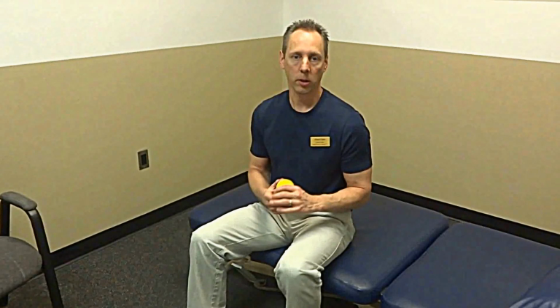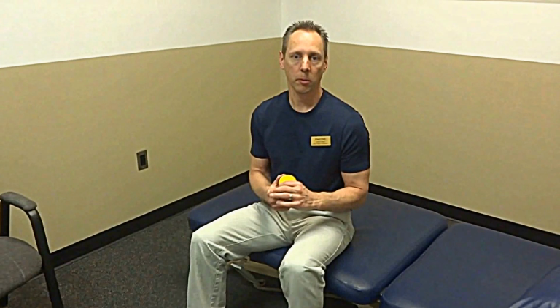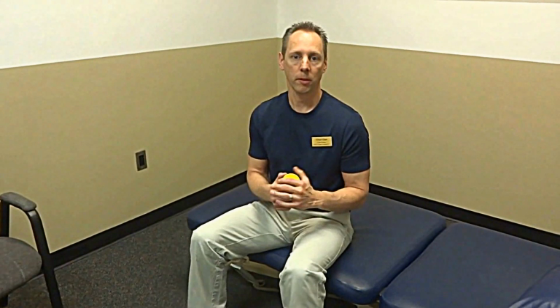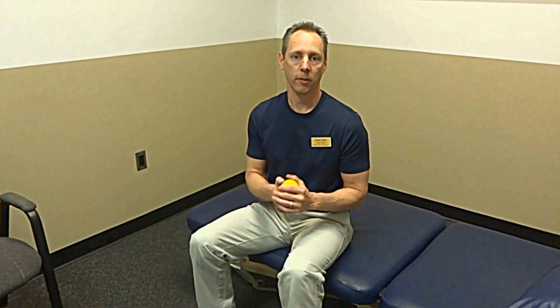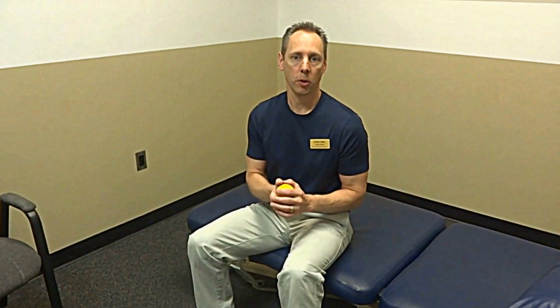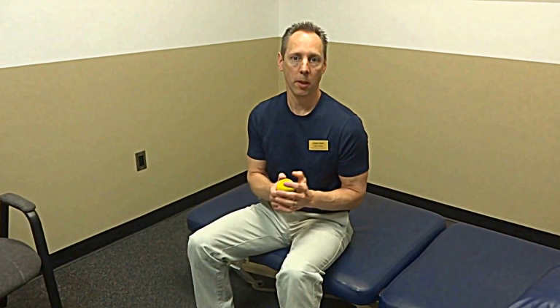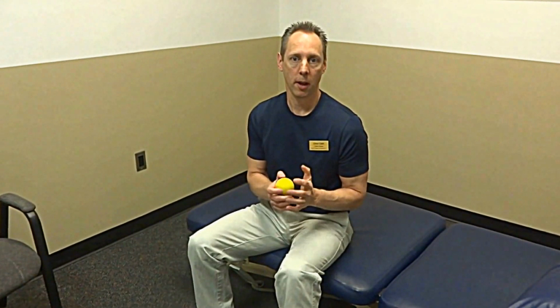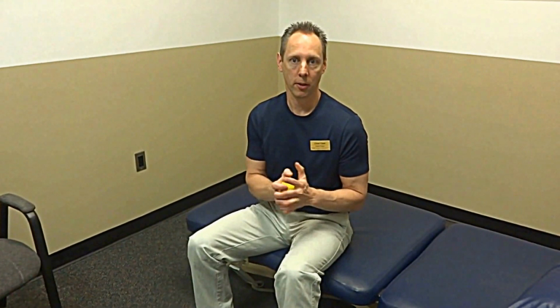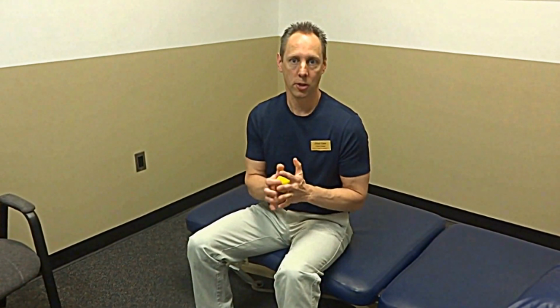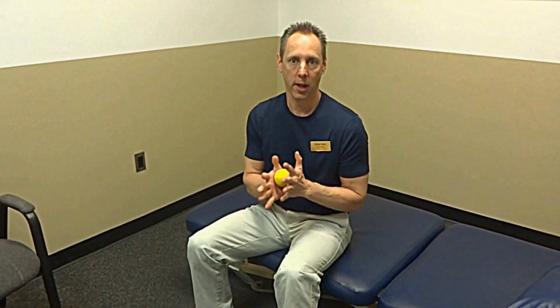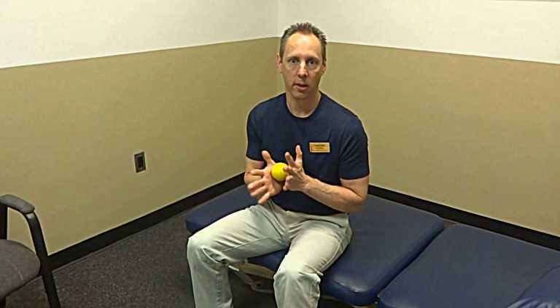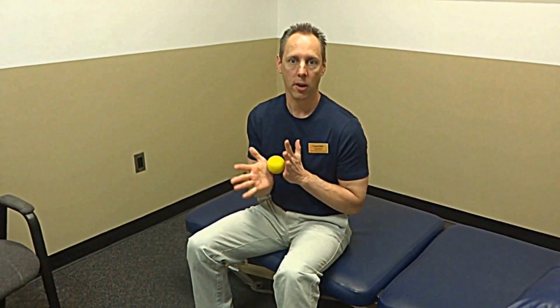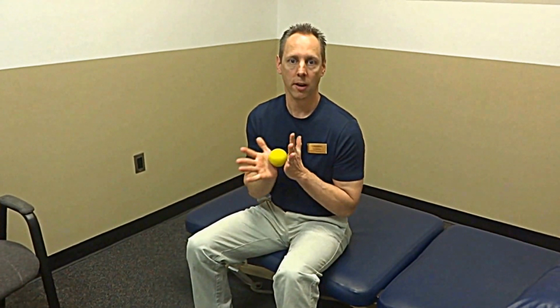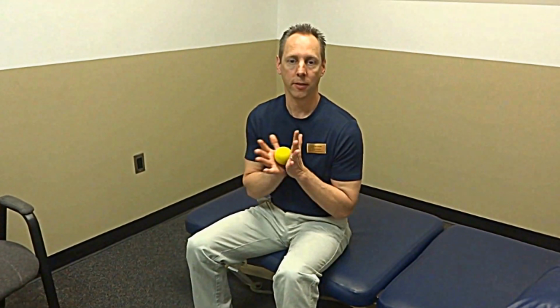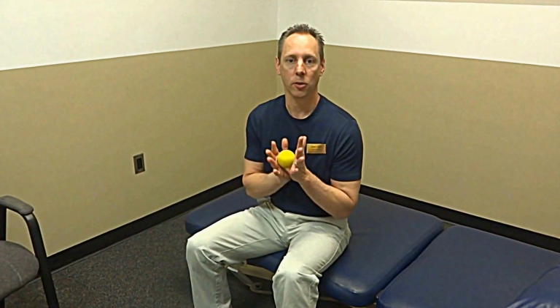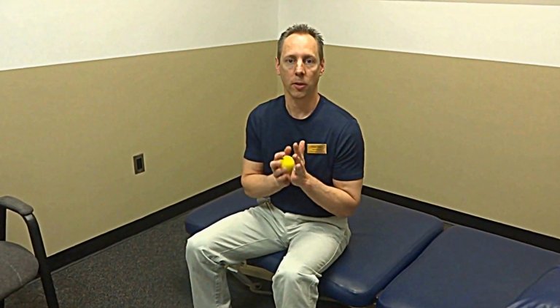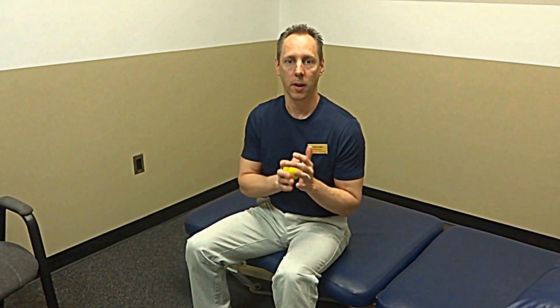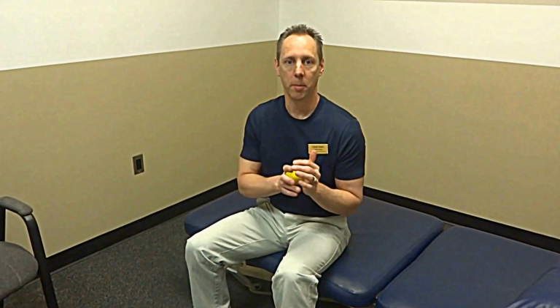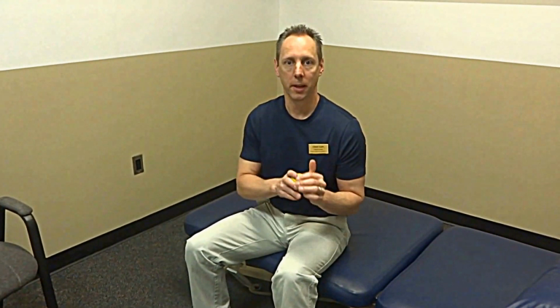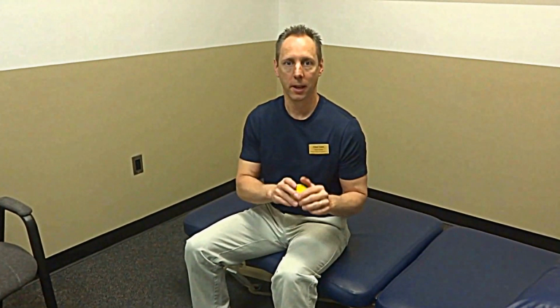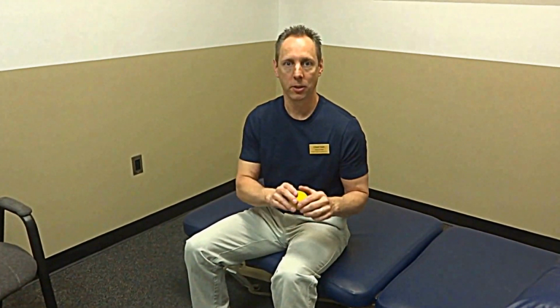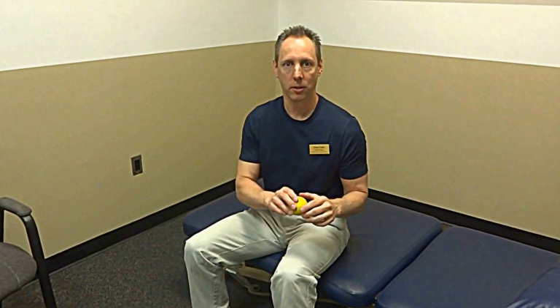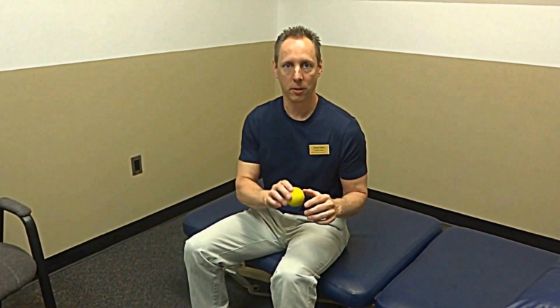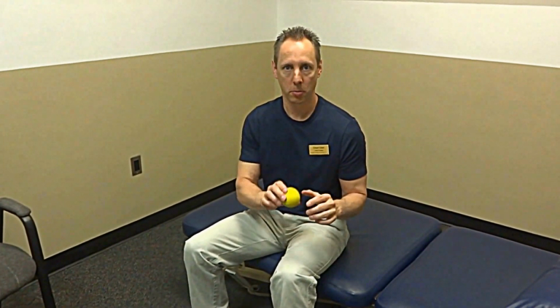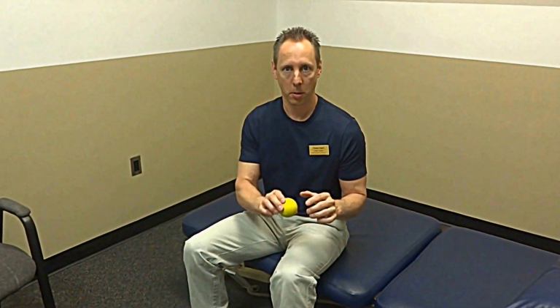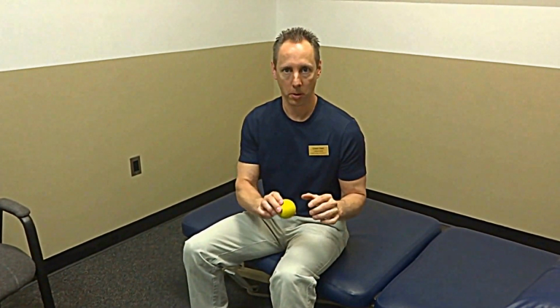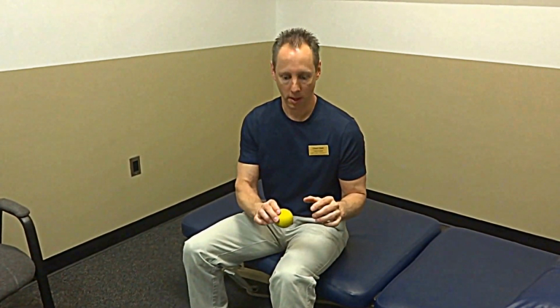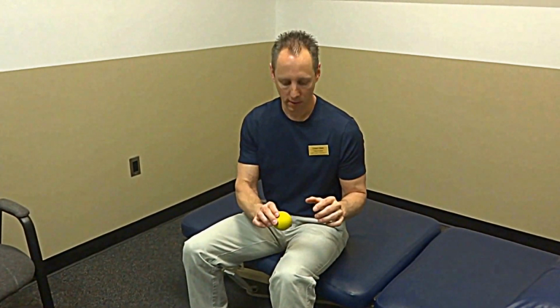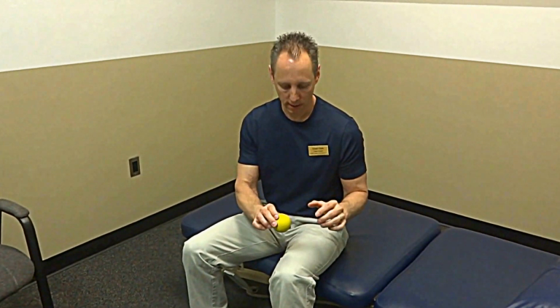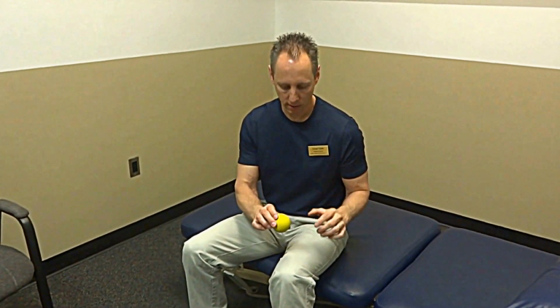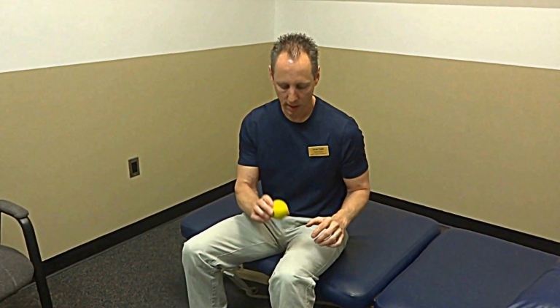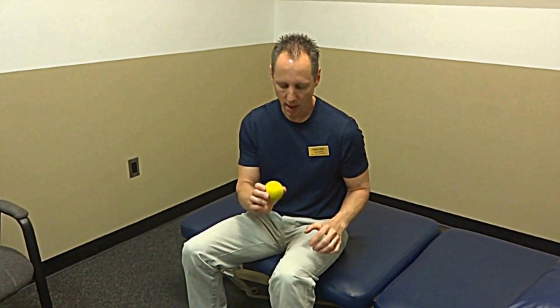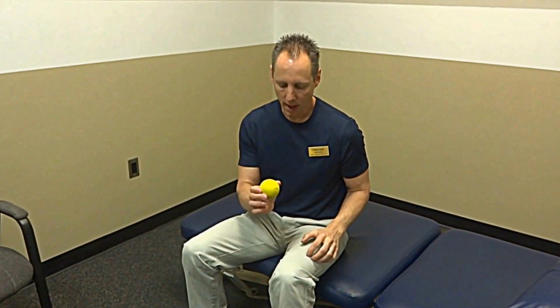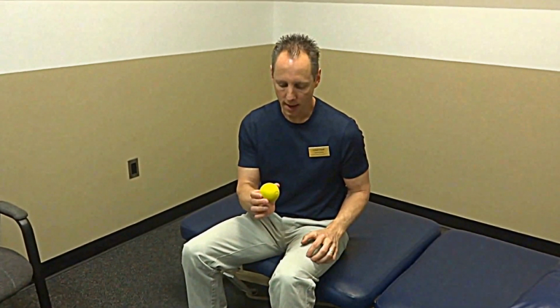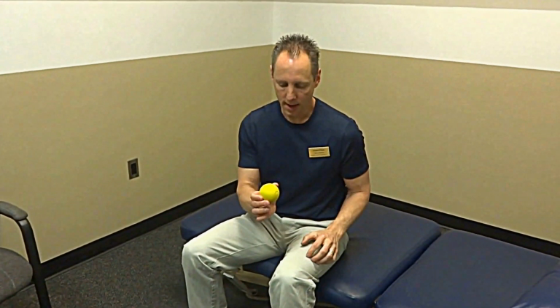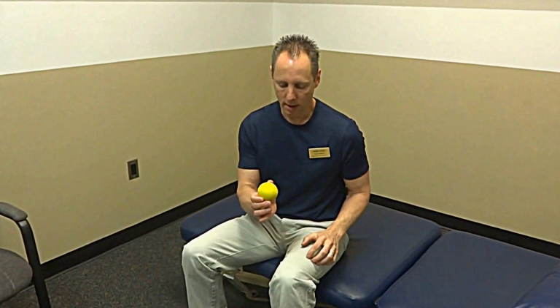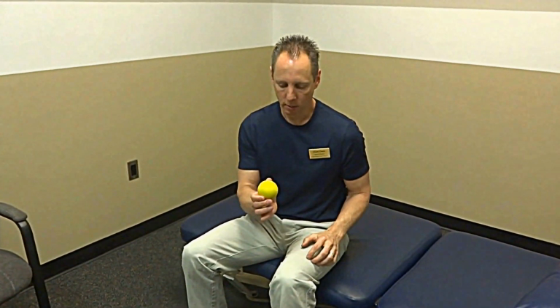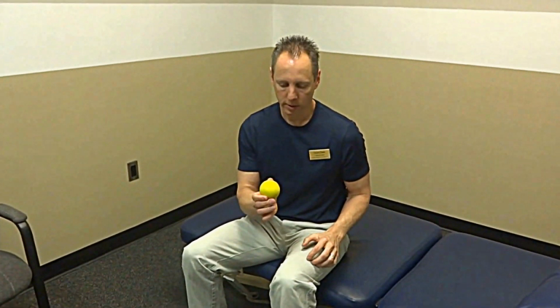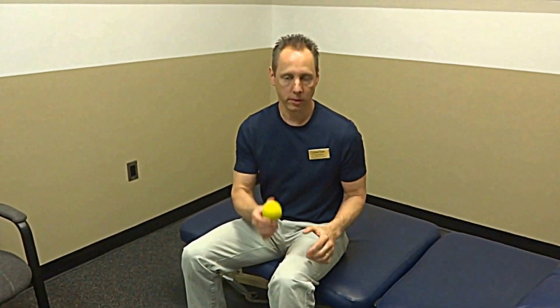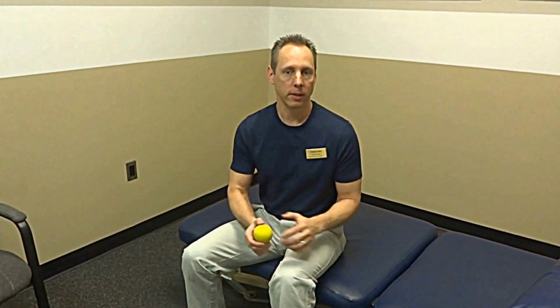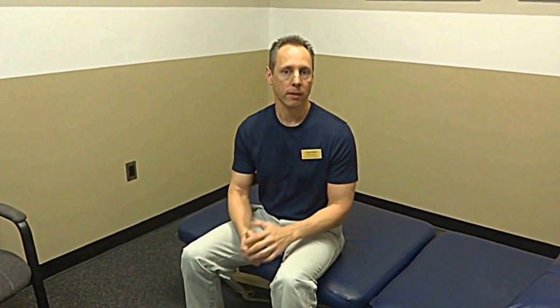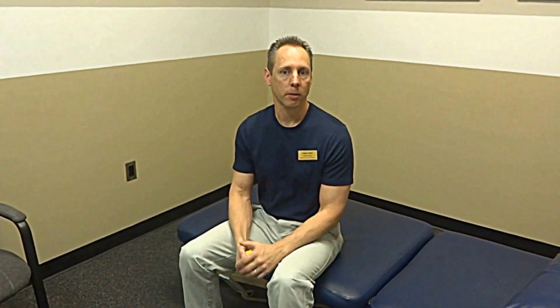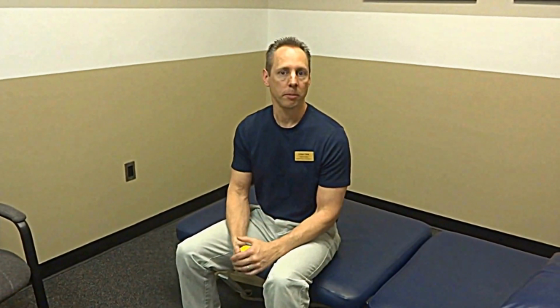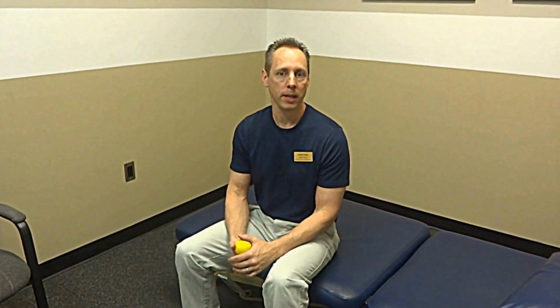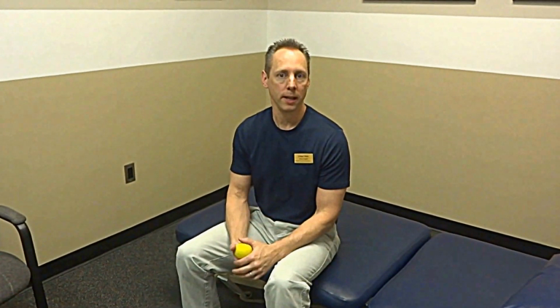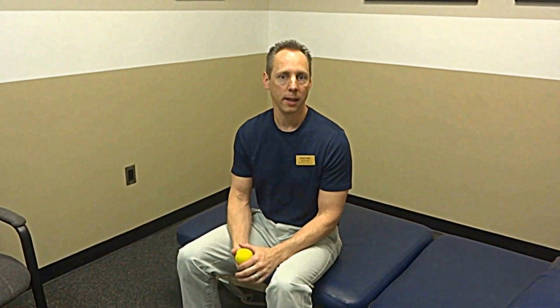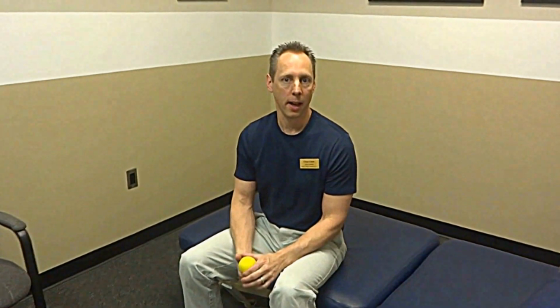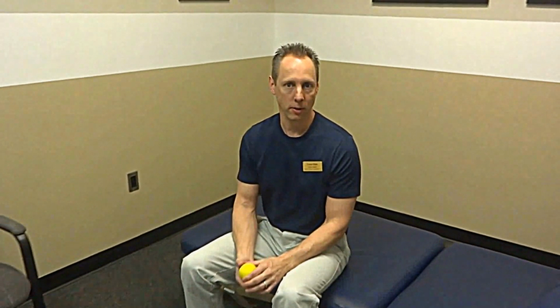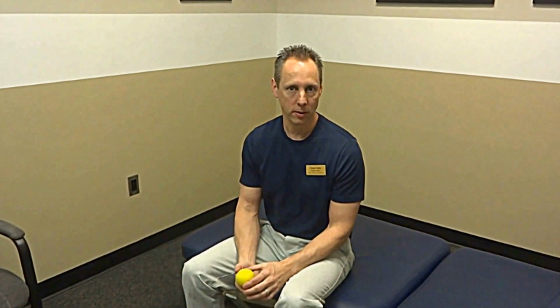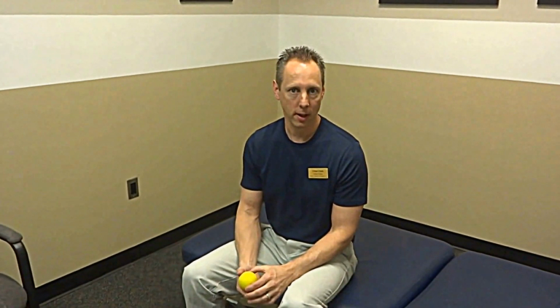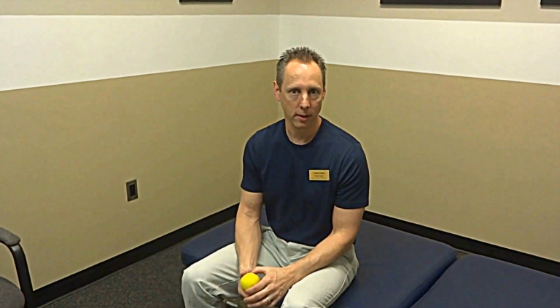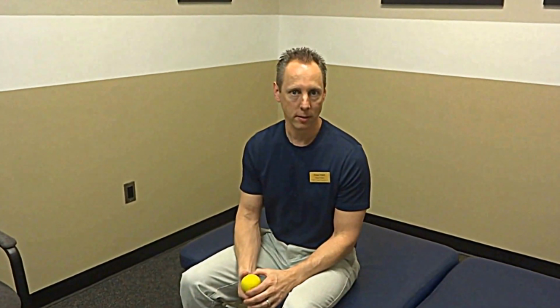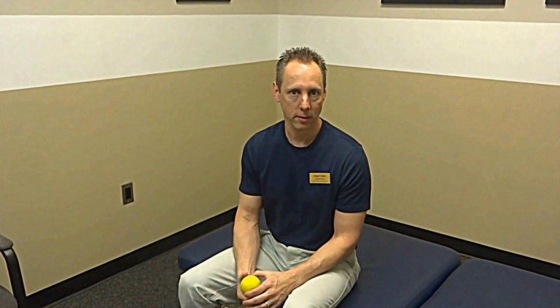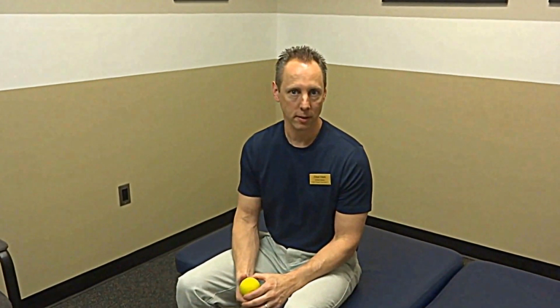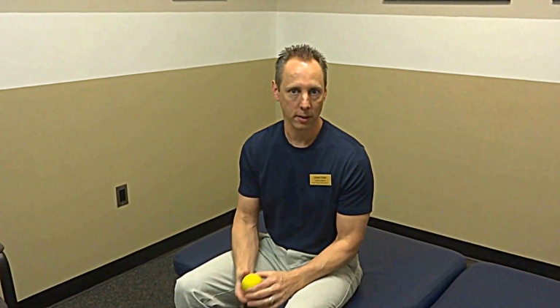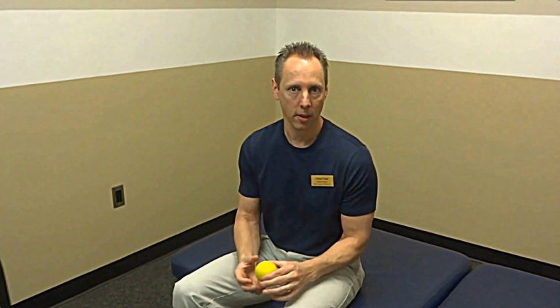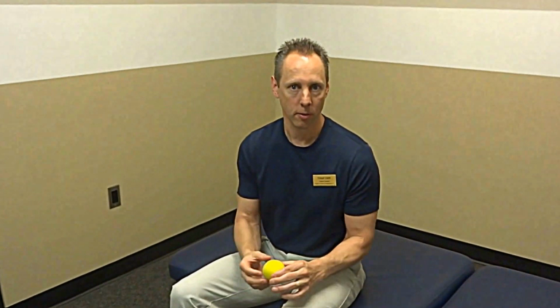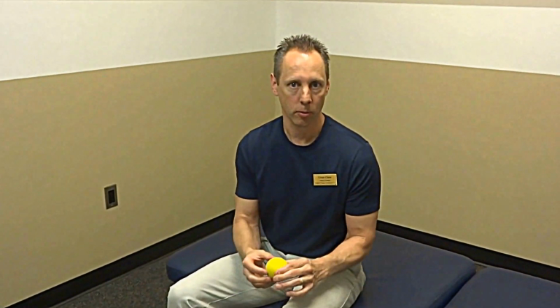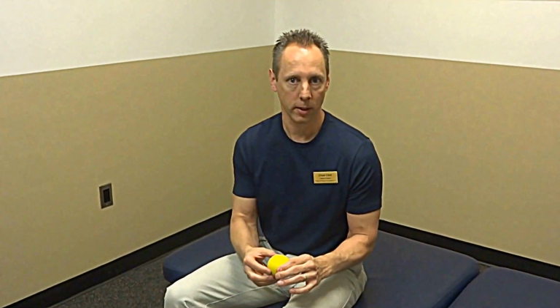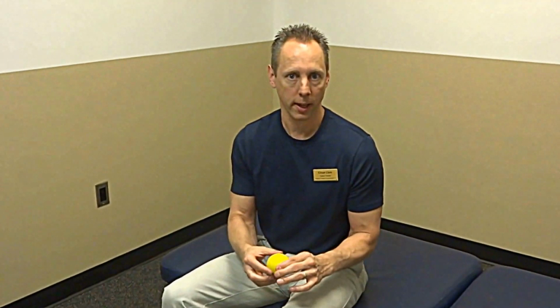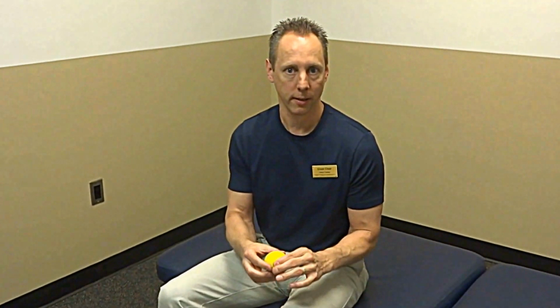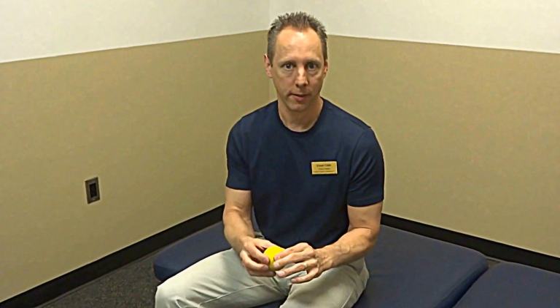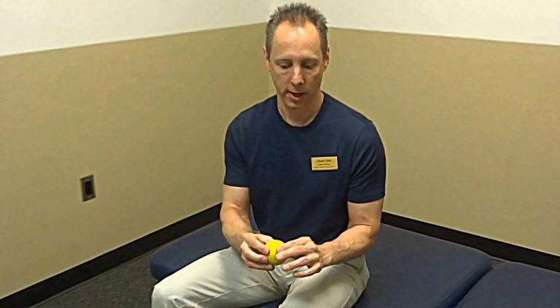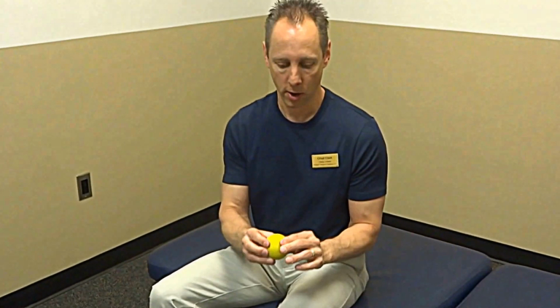Welcome to this video blog. This is Chad Clark, Physical Therapy Connections, Pueblo, Colorado. We just did some knee exercises in another related video.